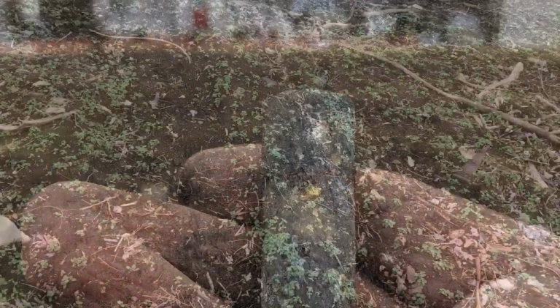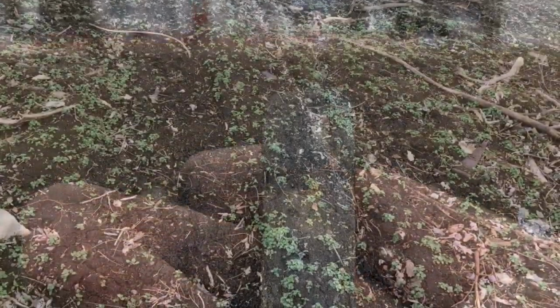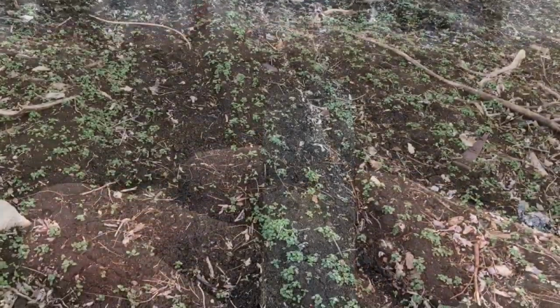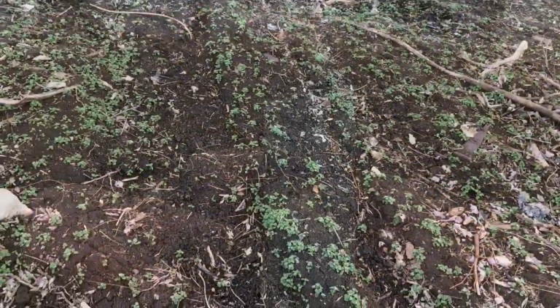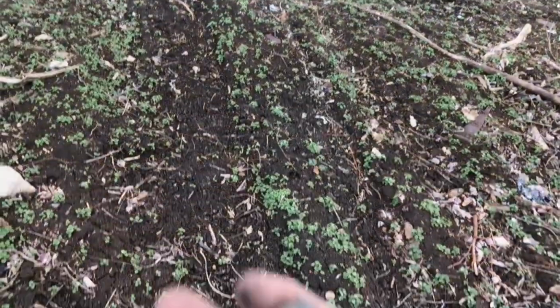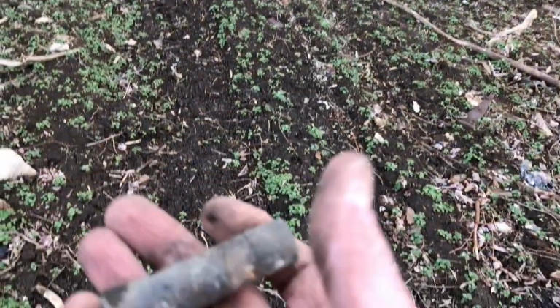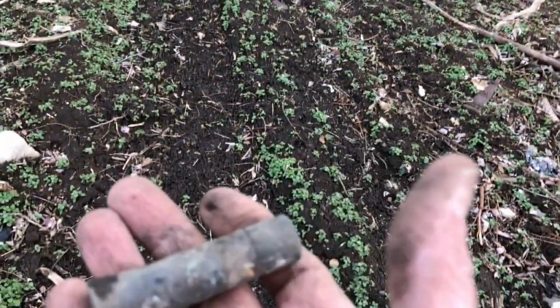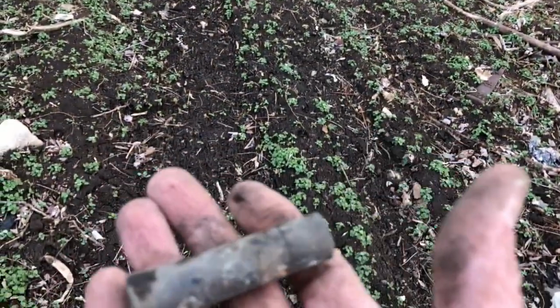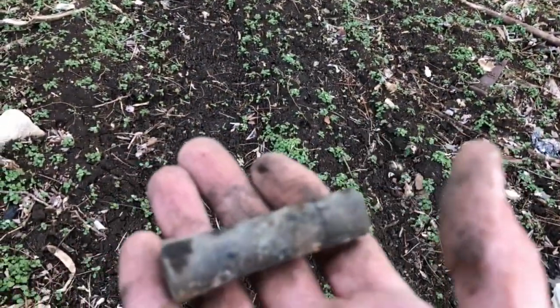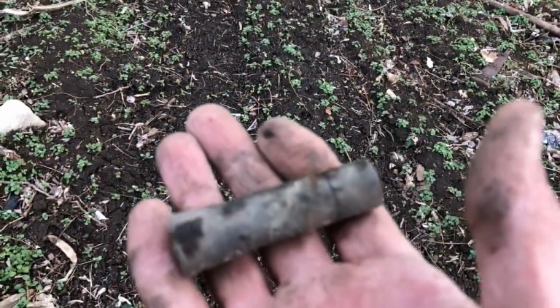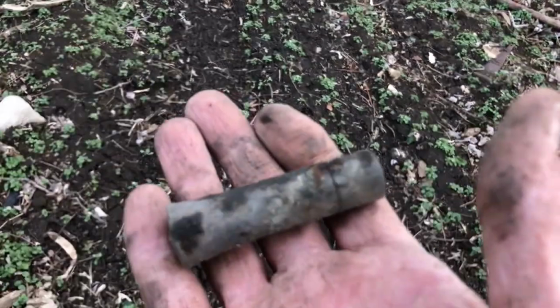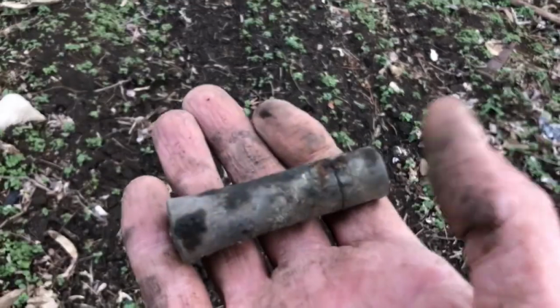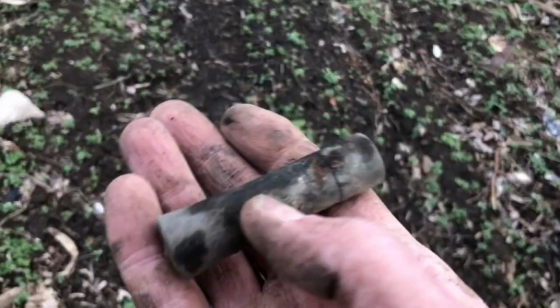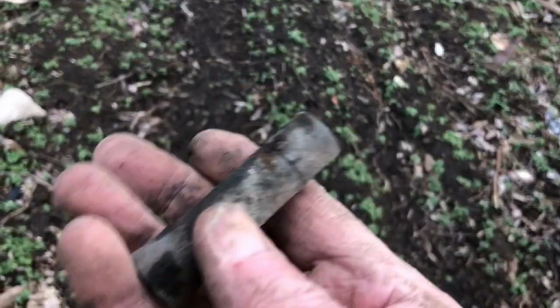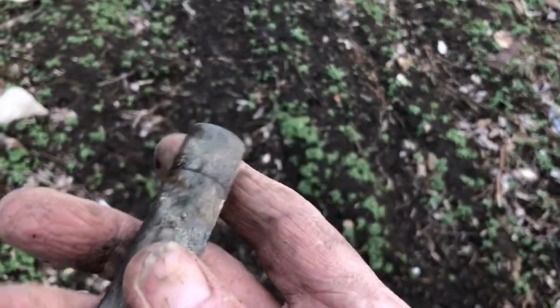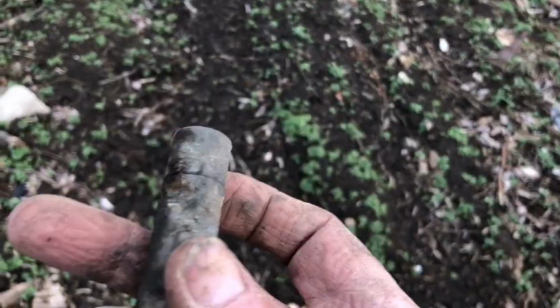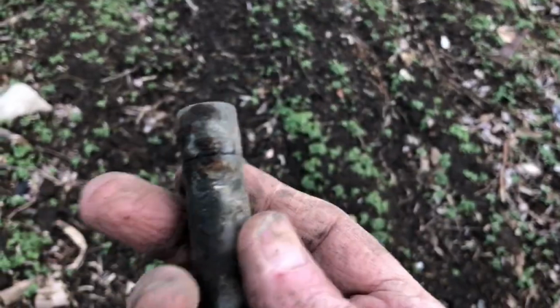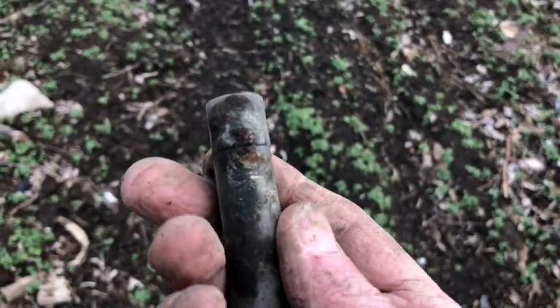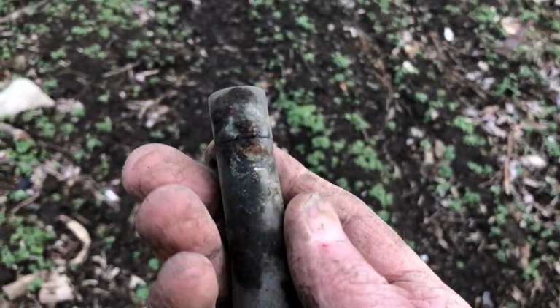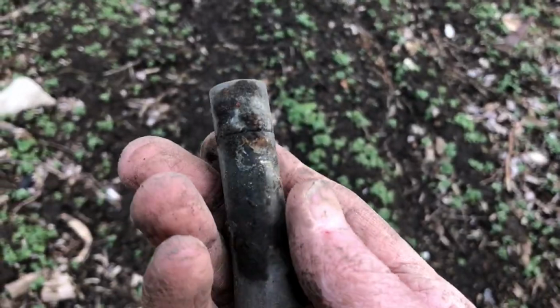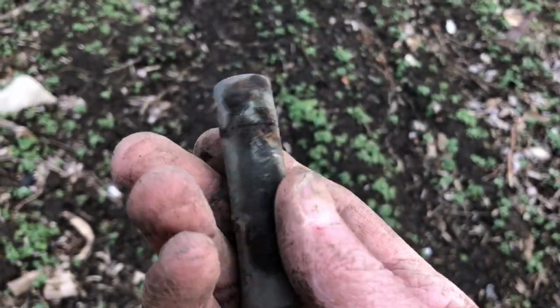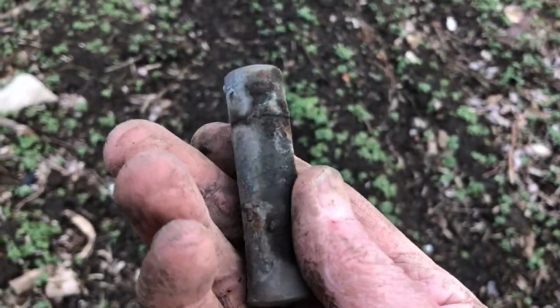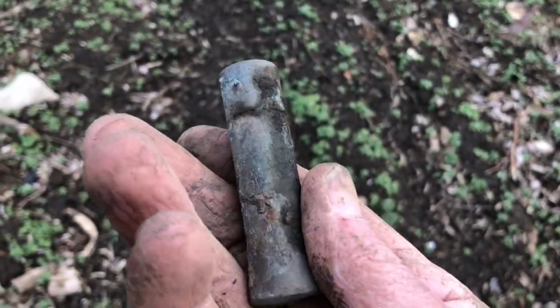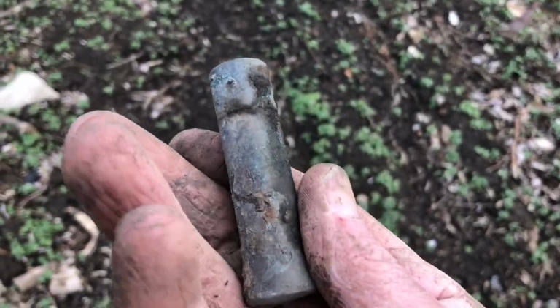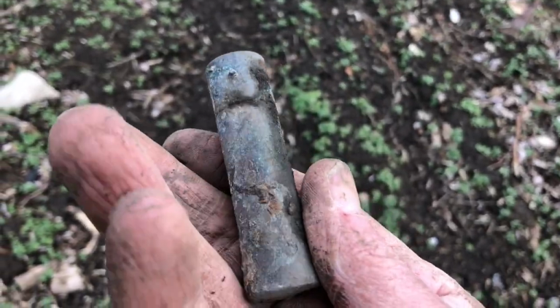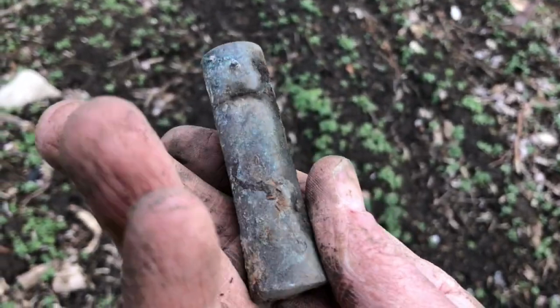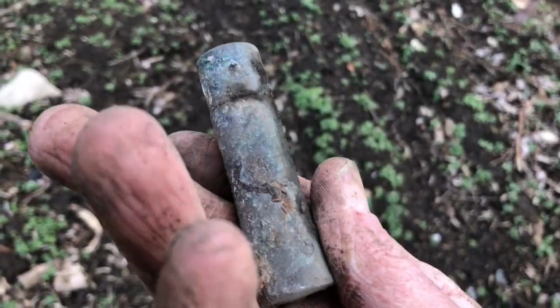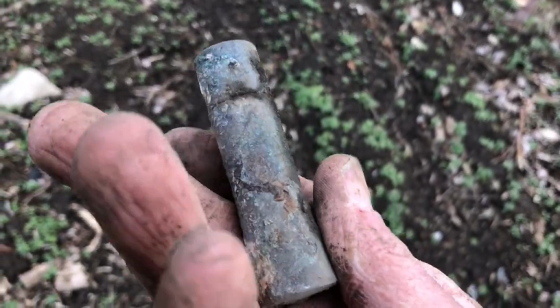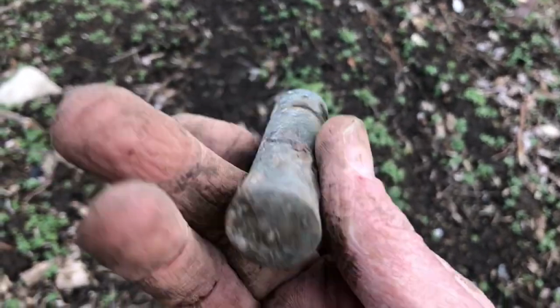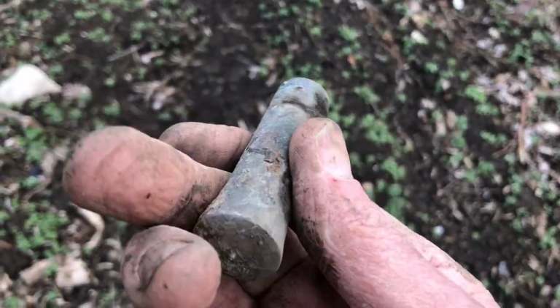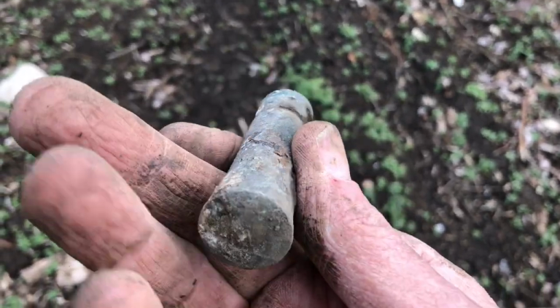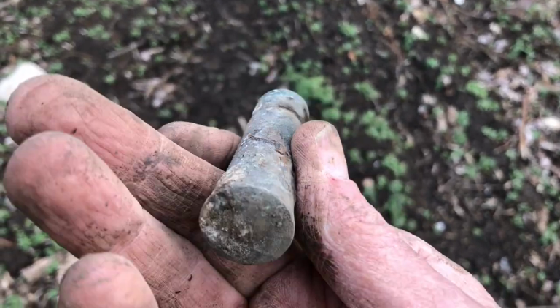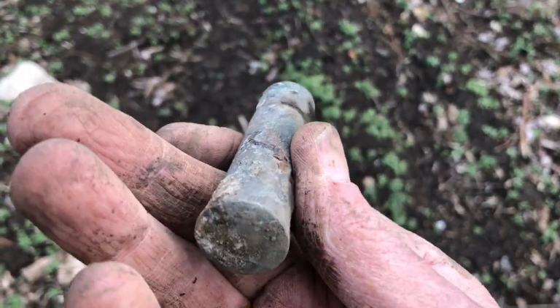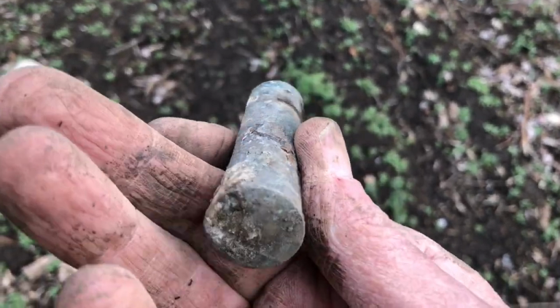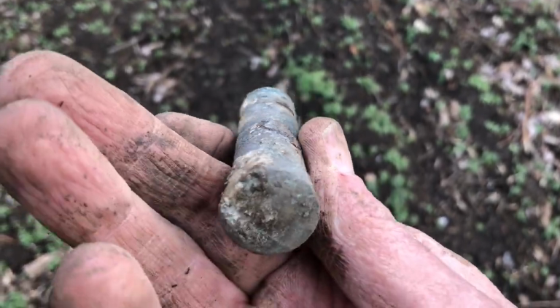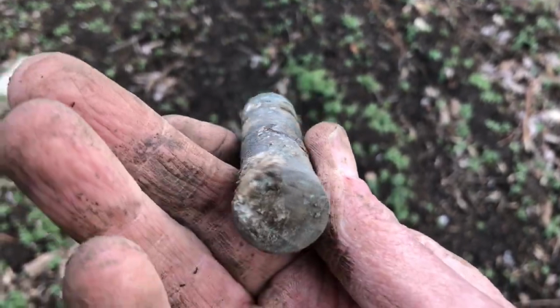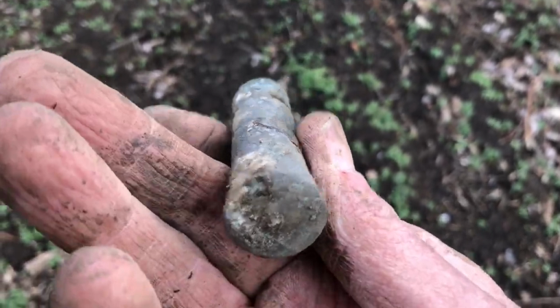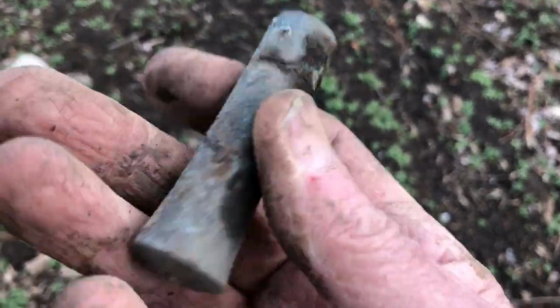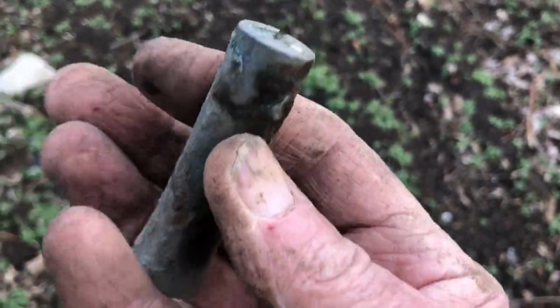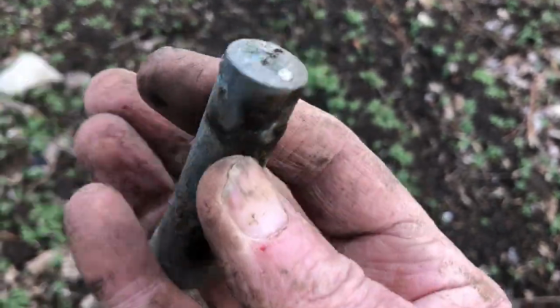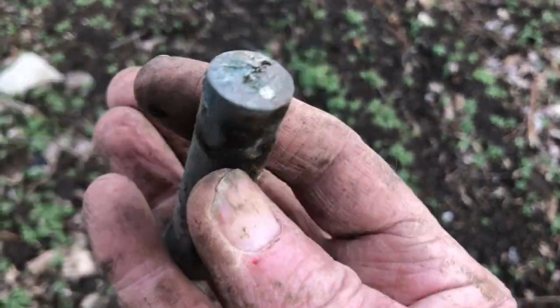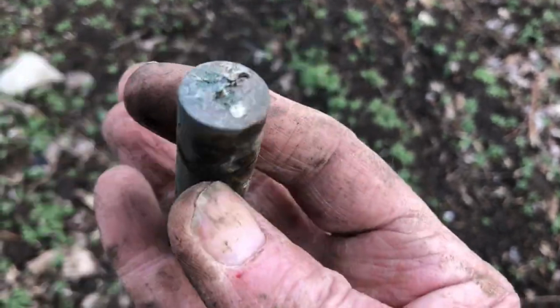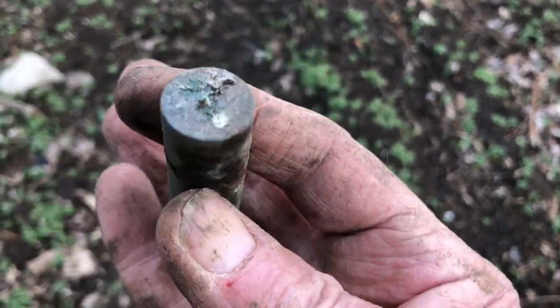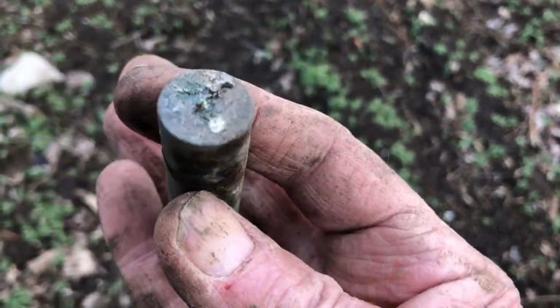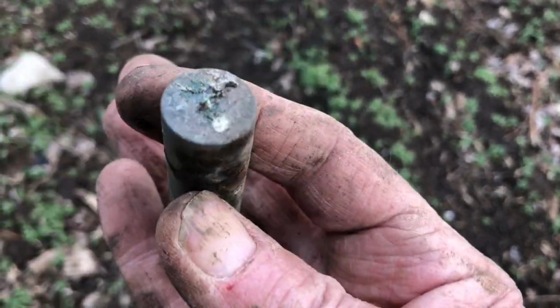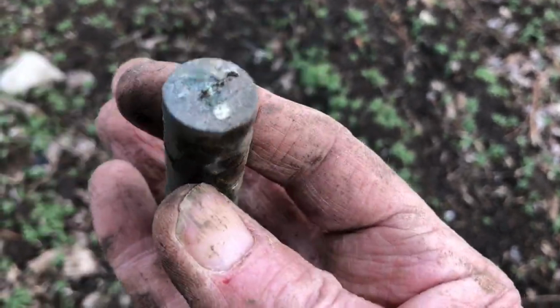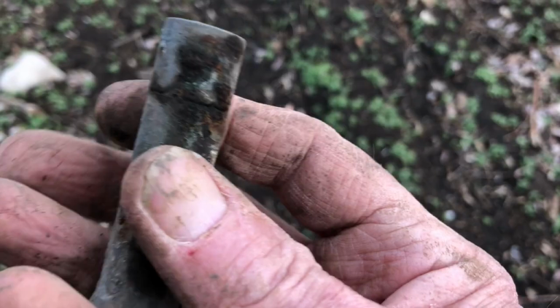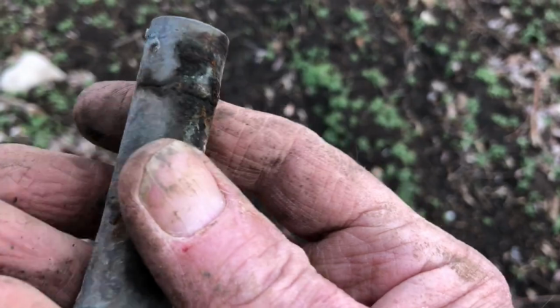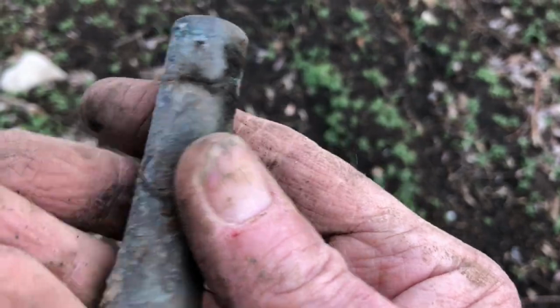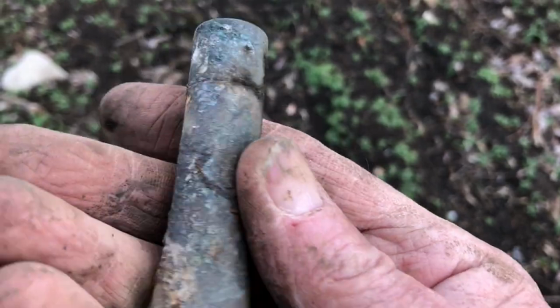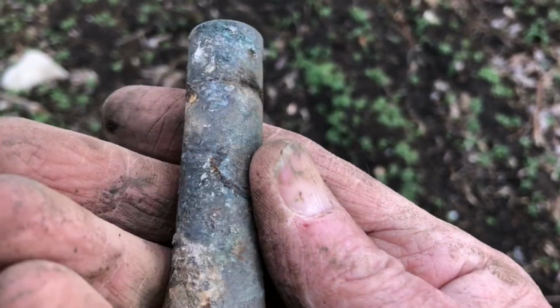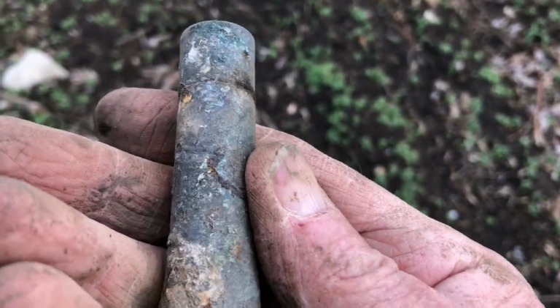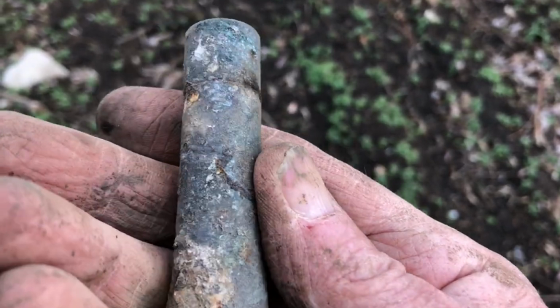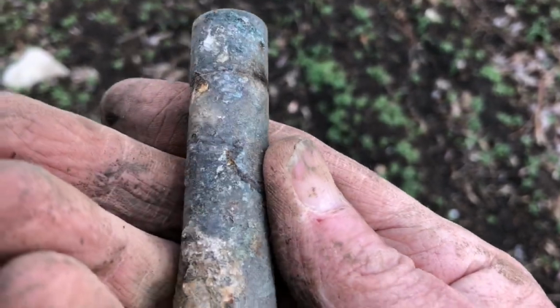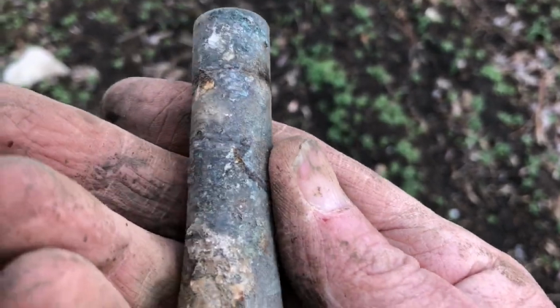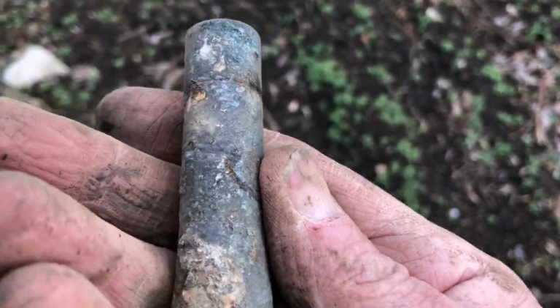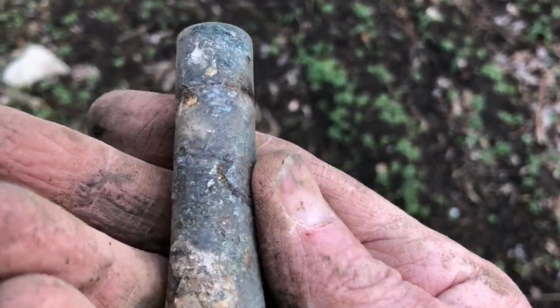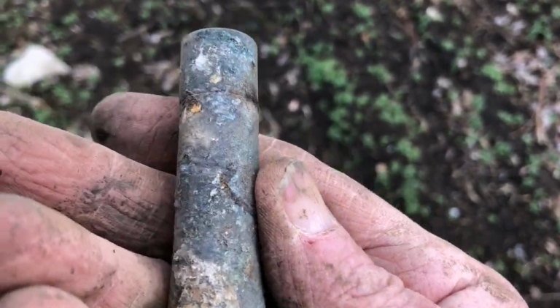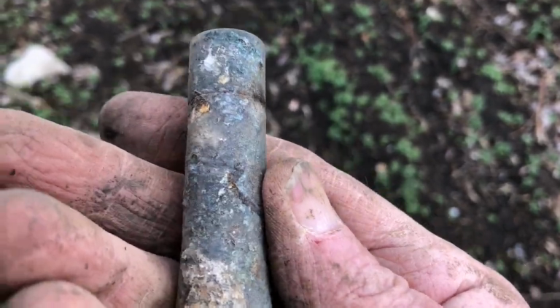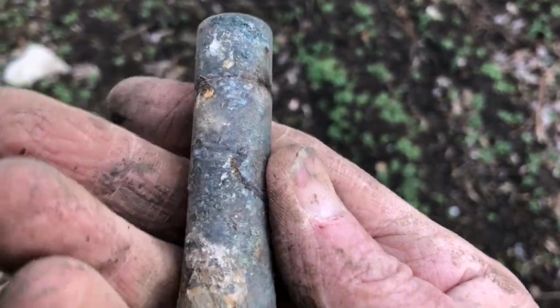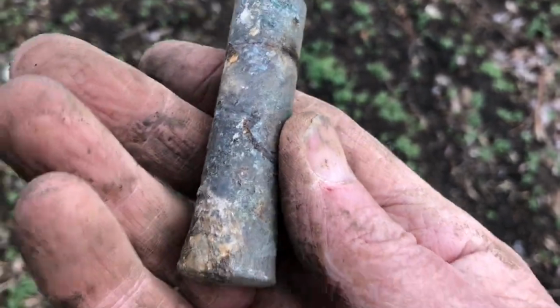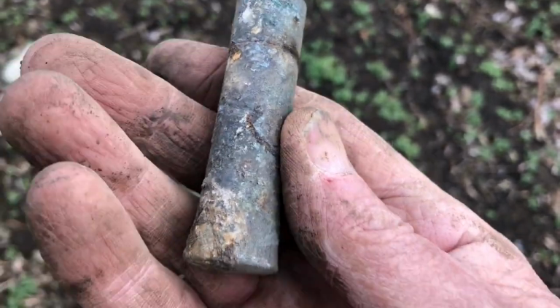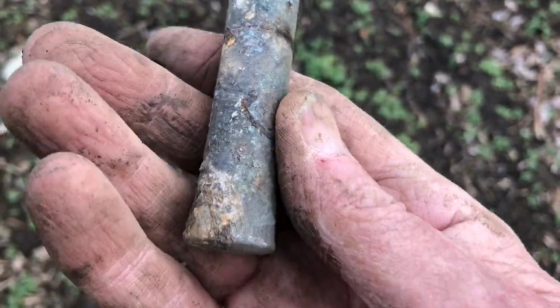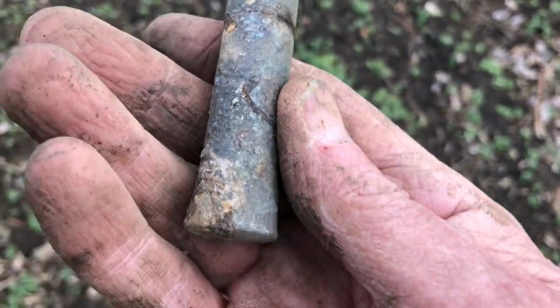I'm still out eyeballing. I just eyeballed this lipstick tube — fairly old one.